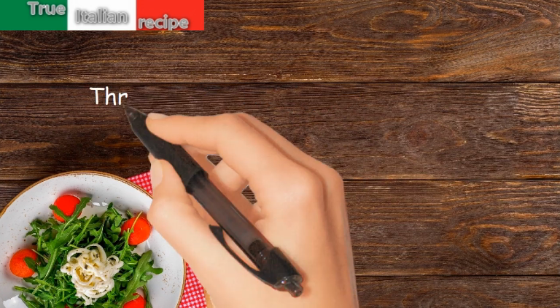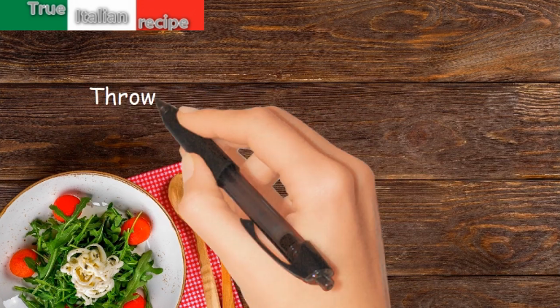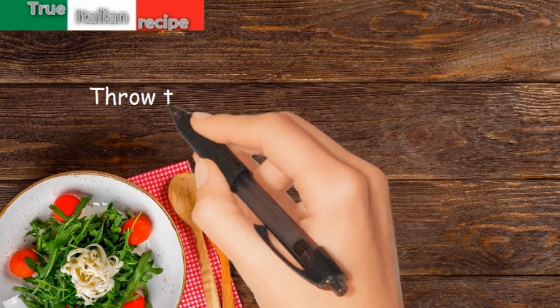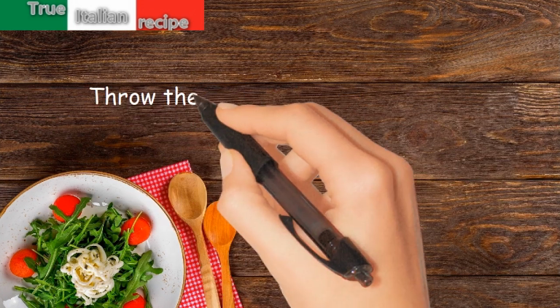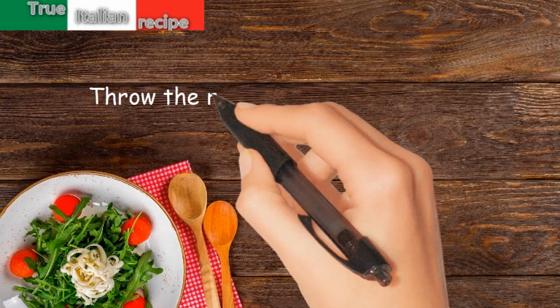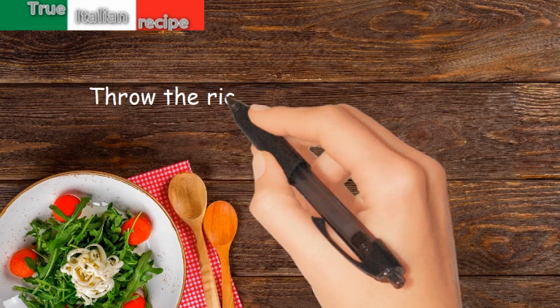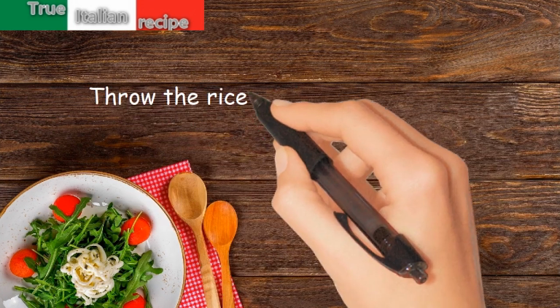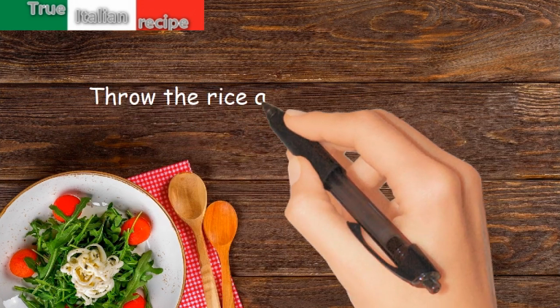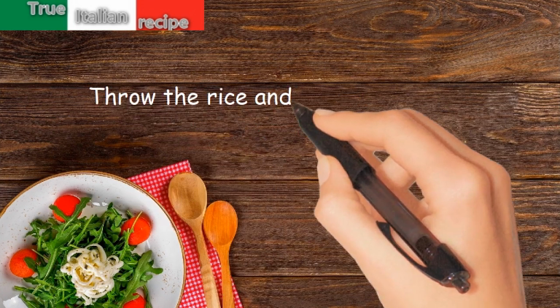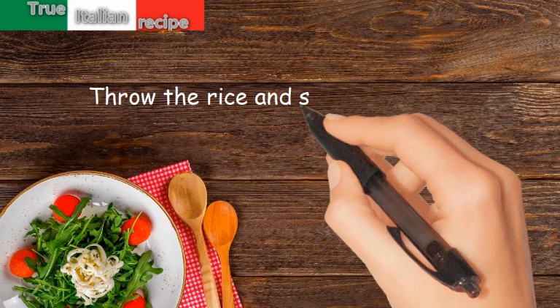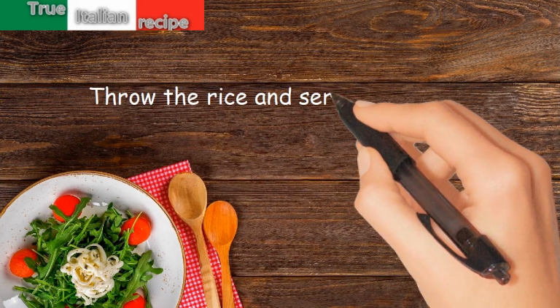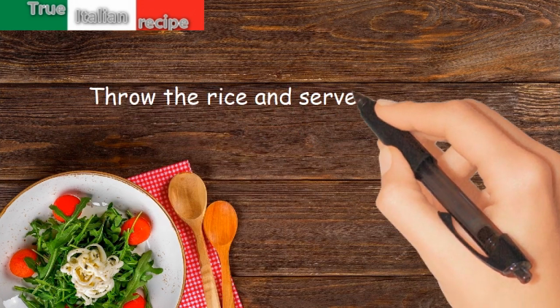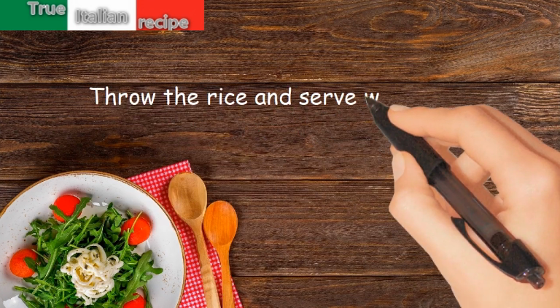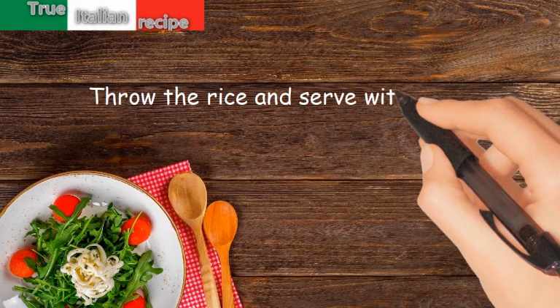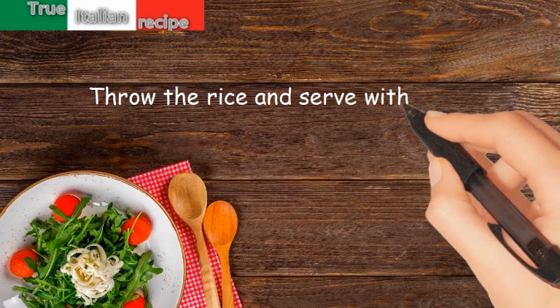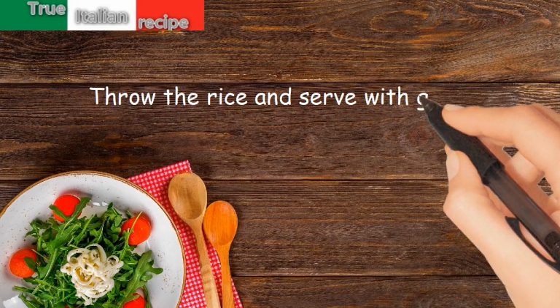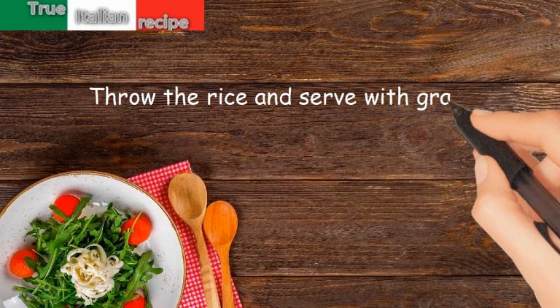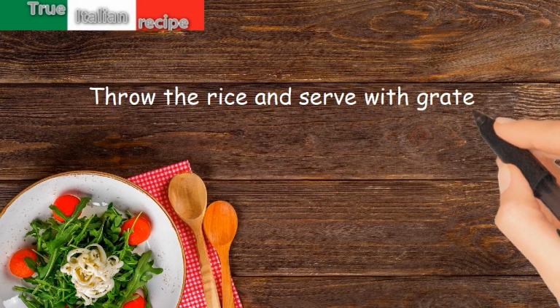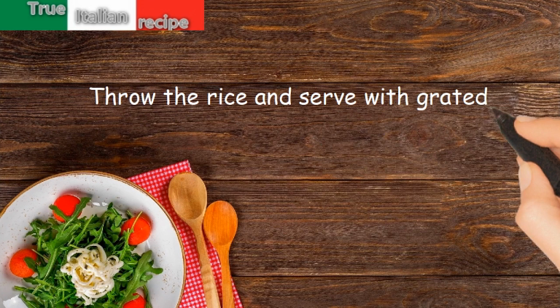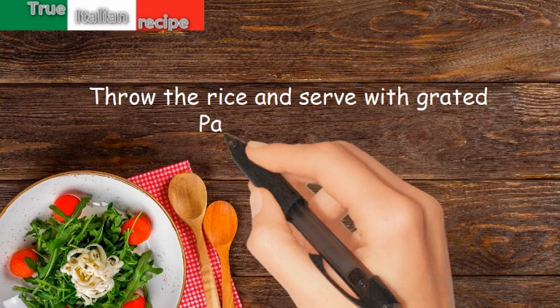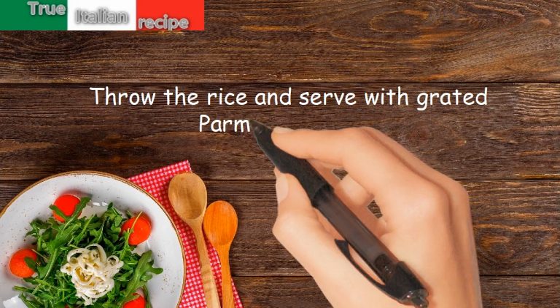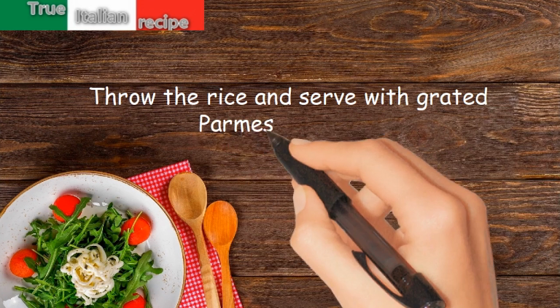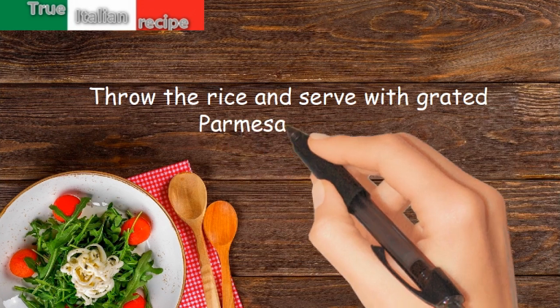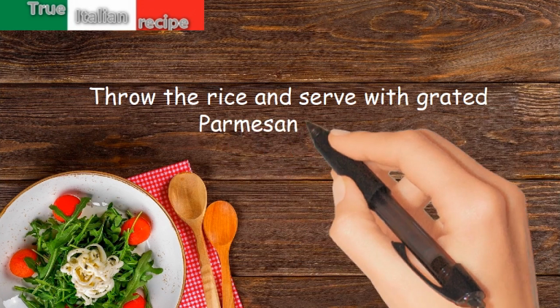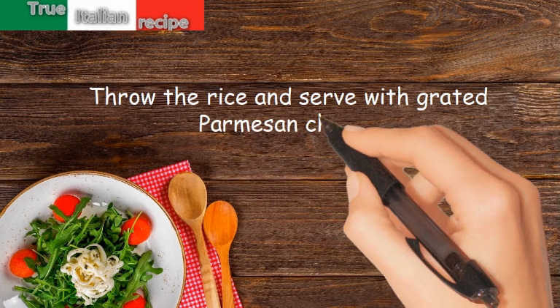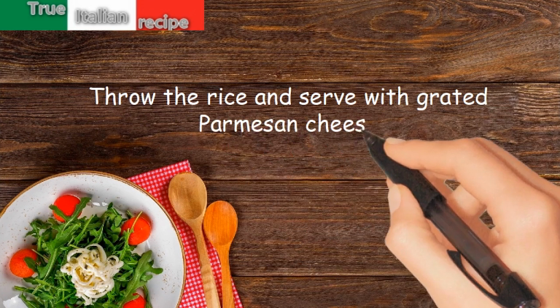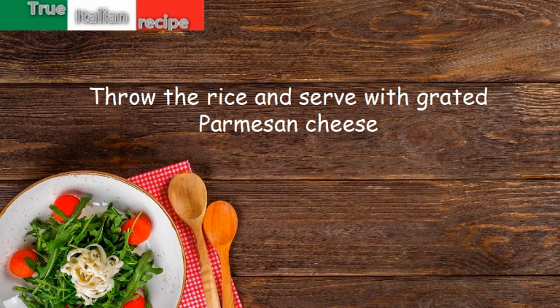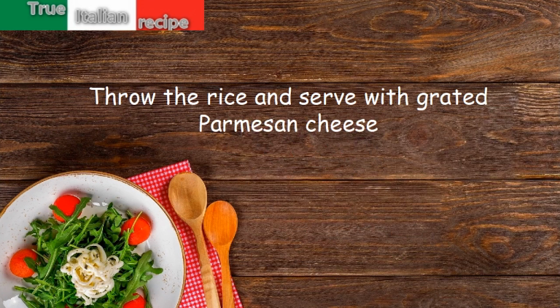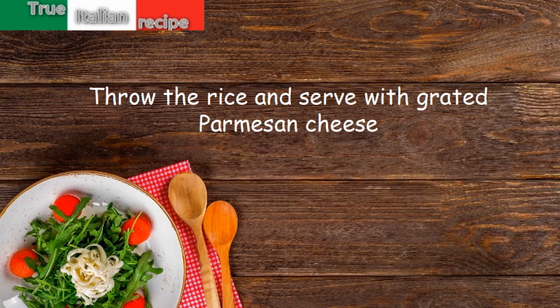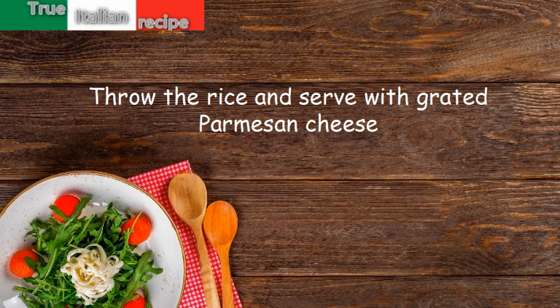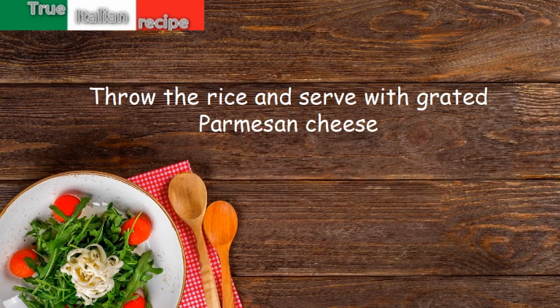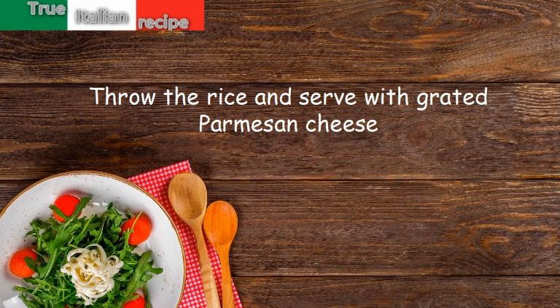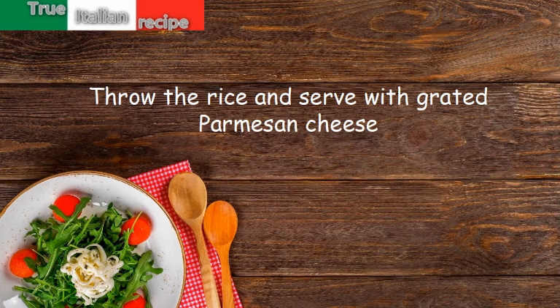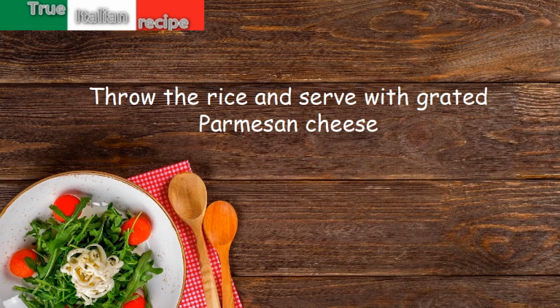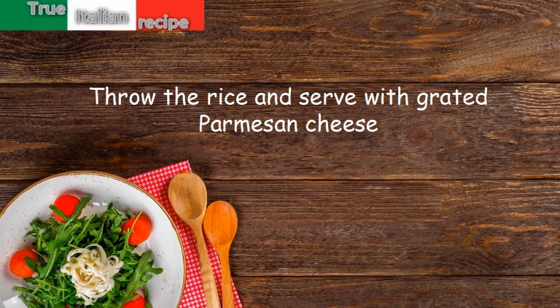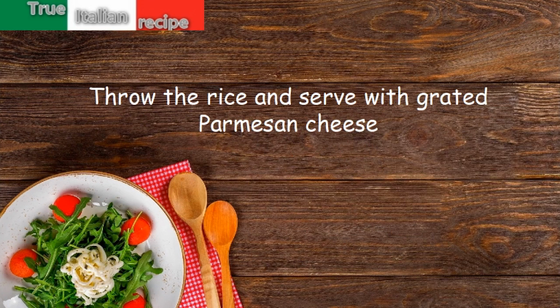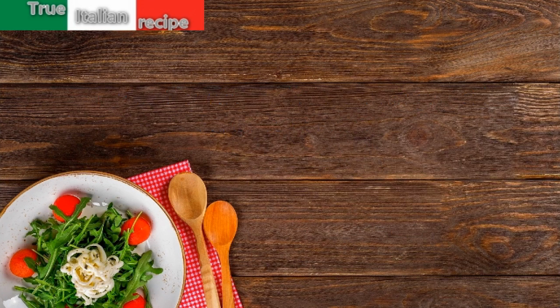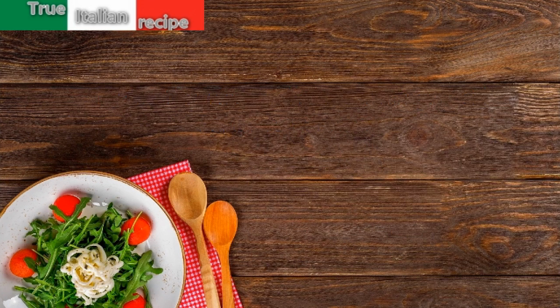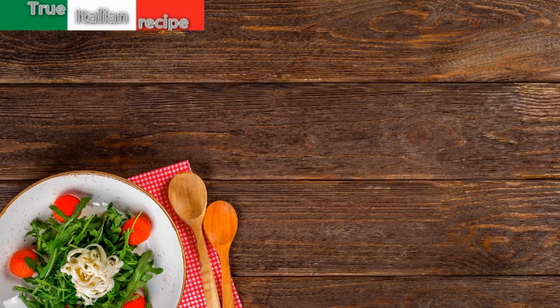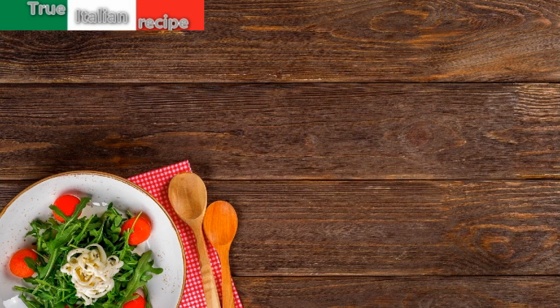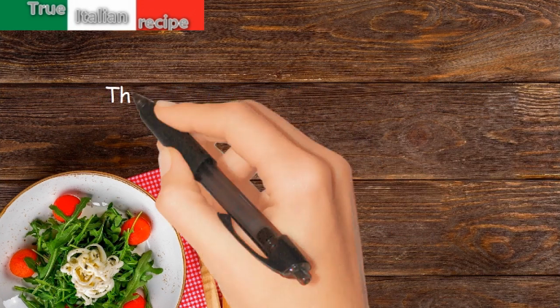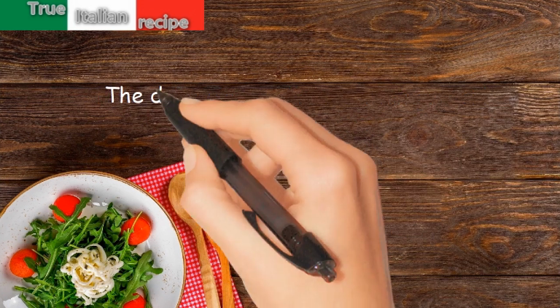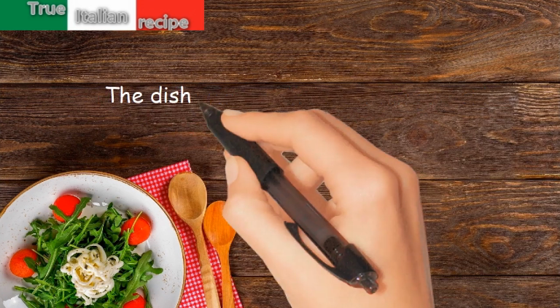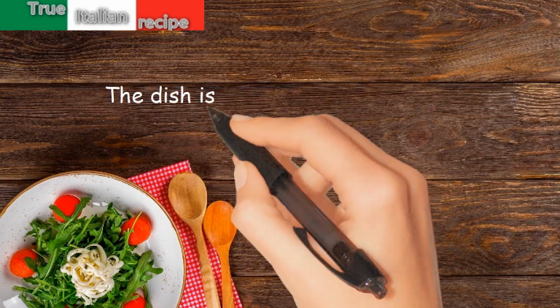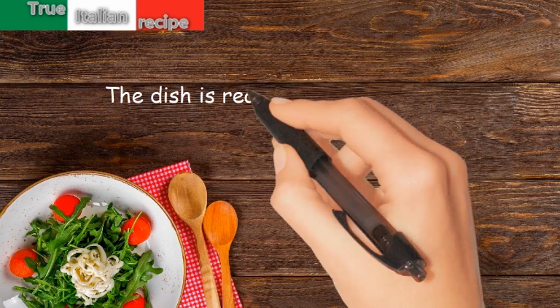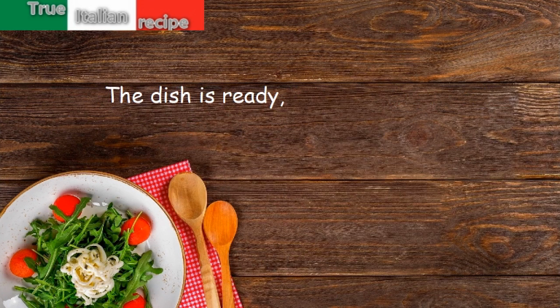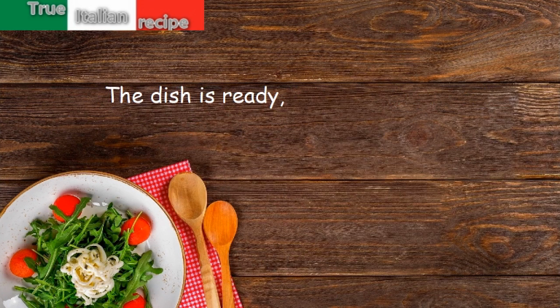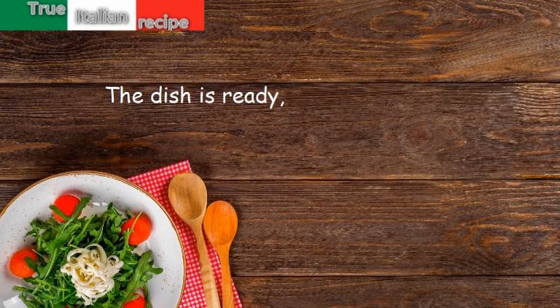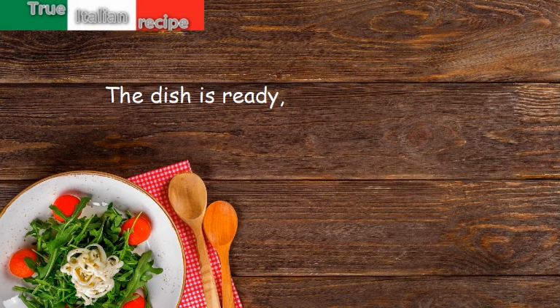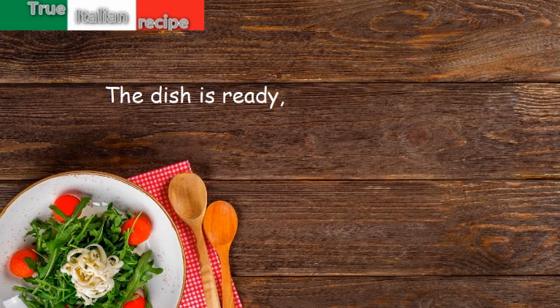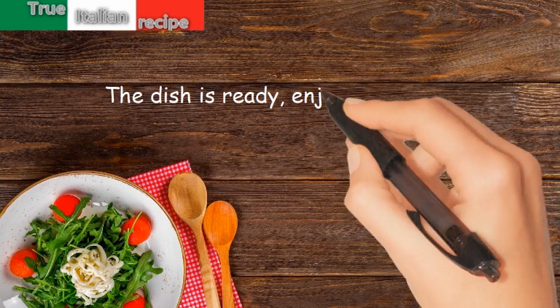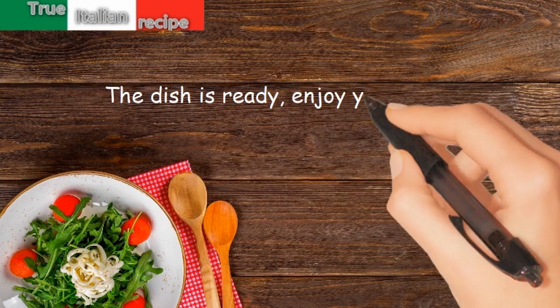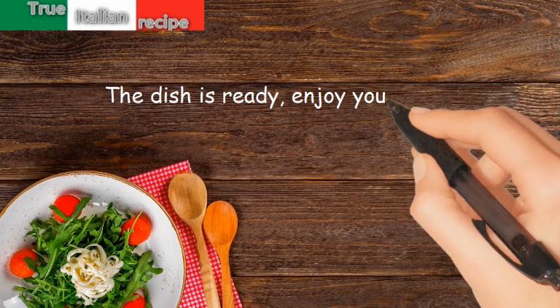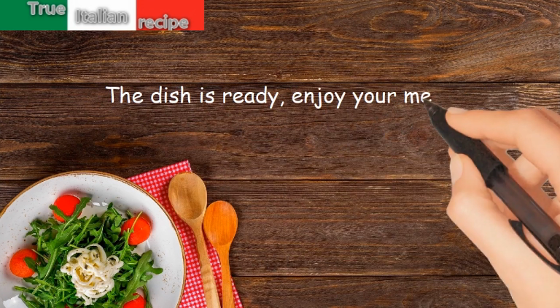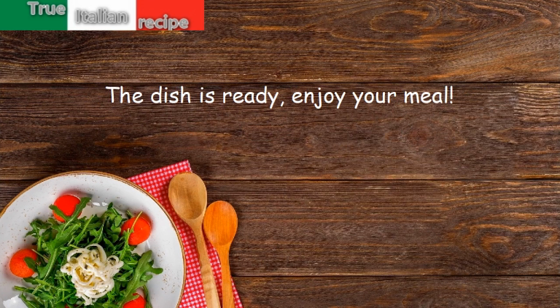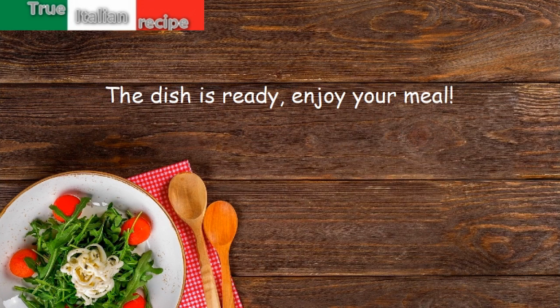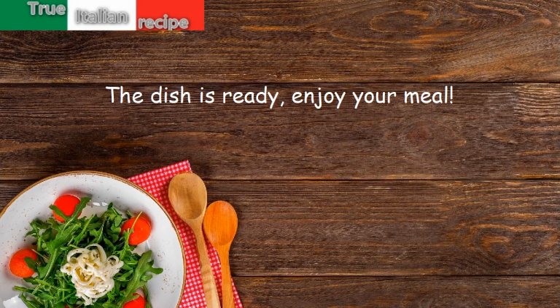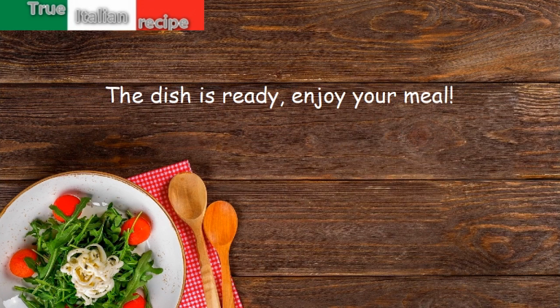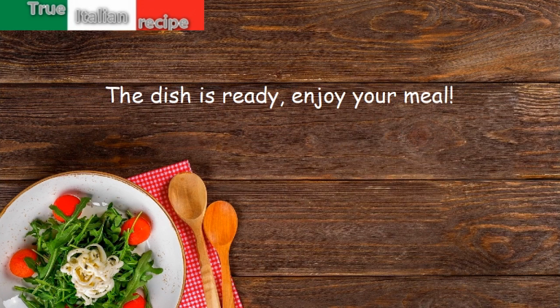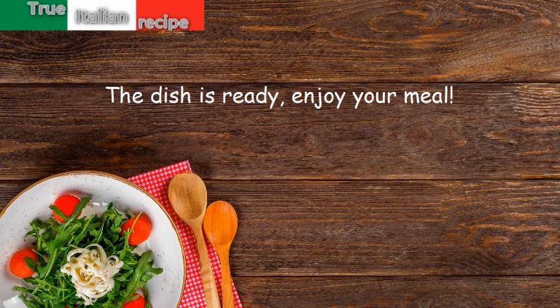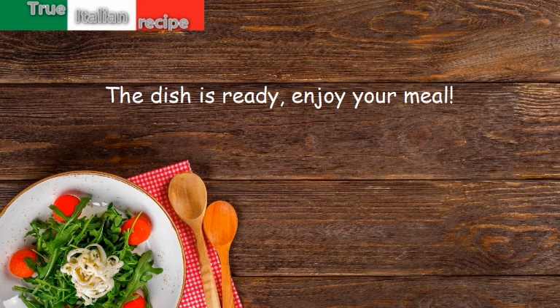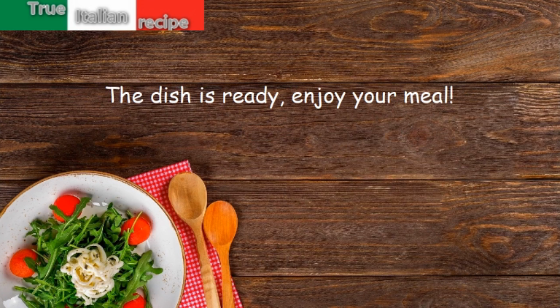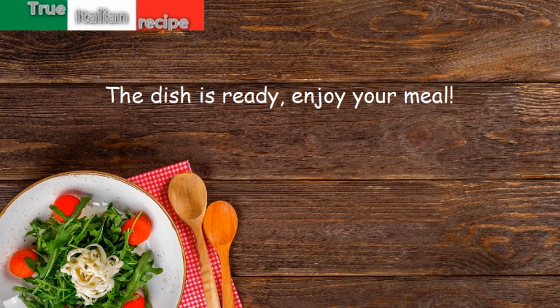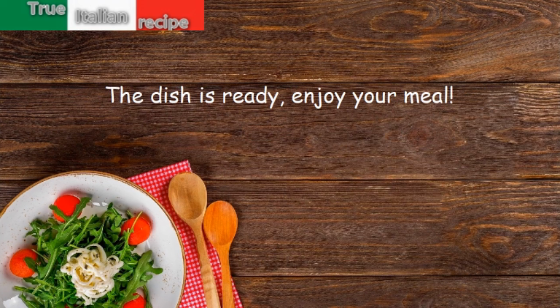Throw the rice and serve with grated parmesan cheese. The dish is ready! Enjoy your meal!